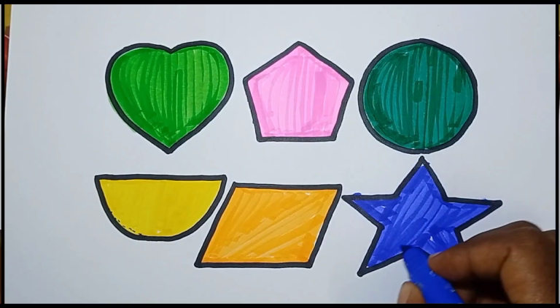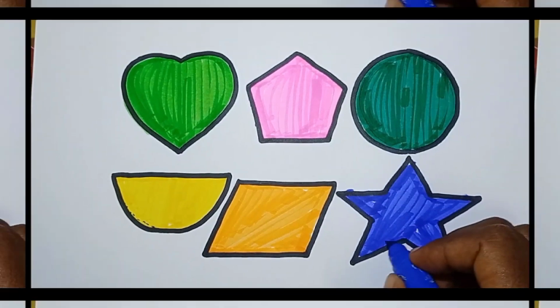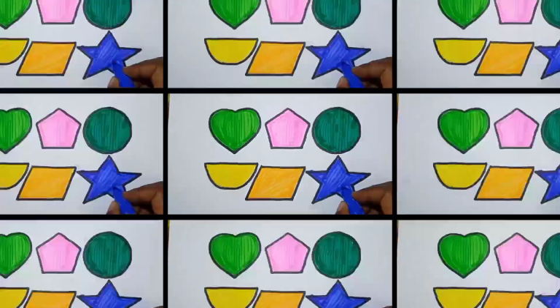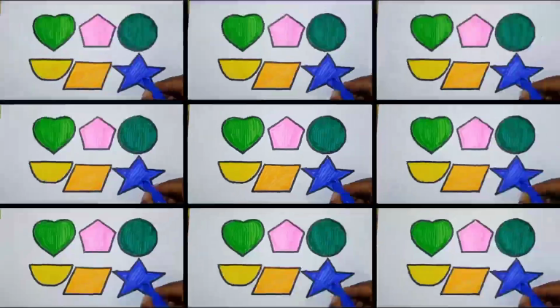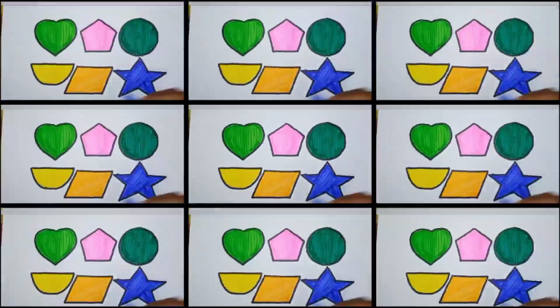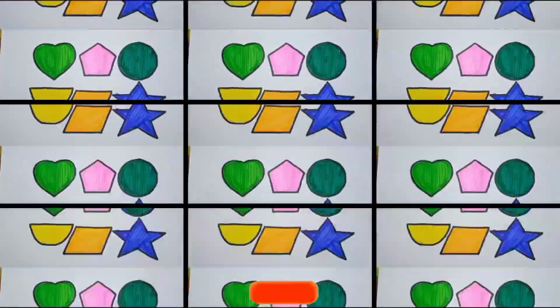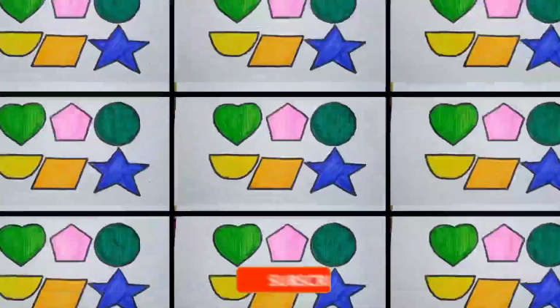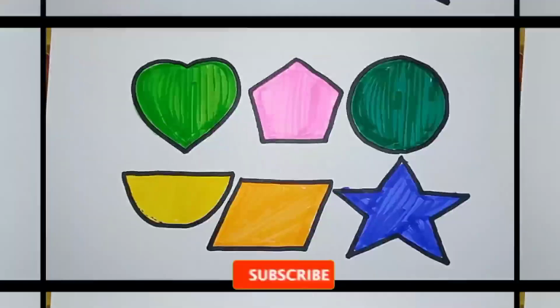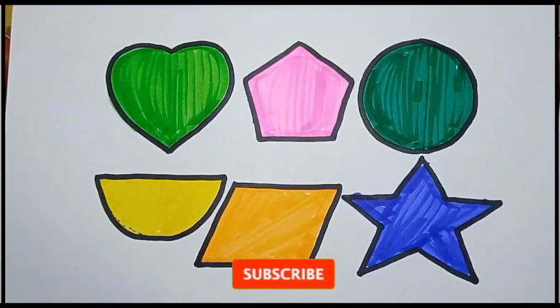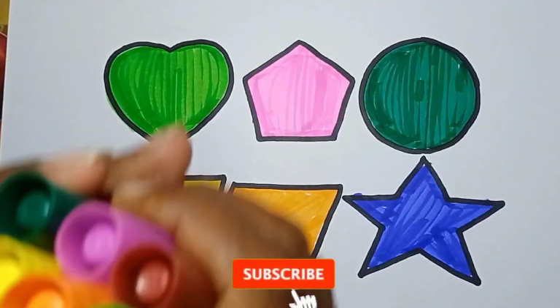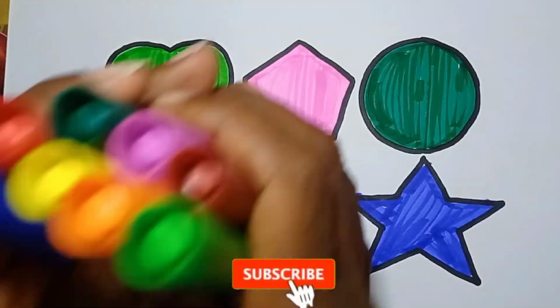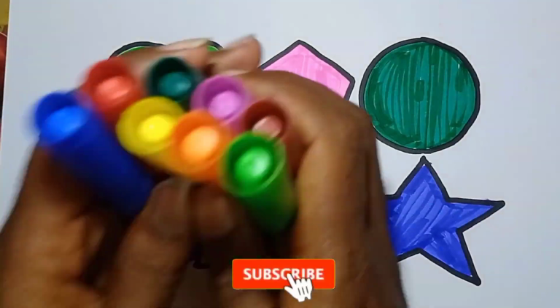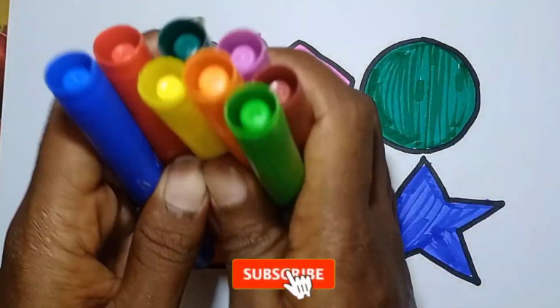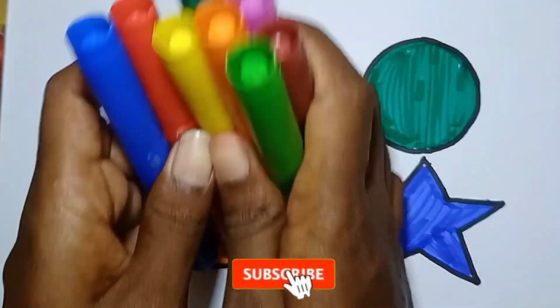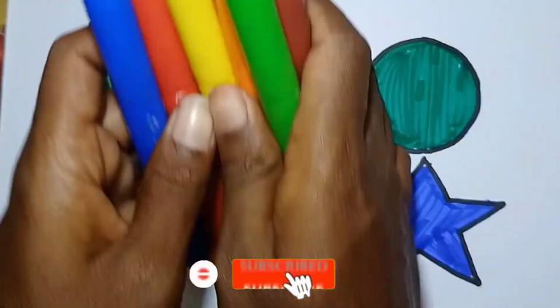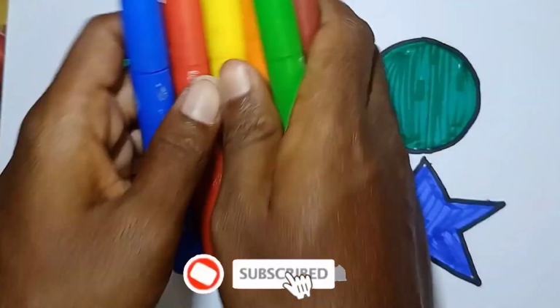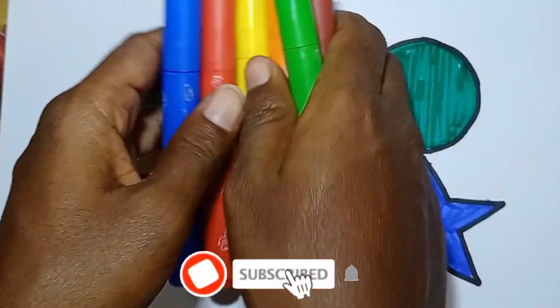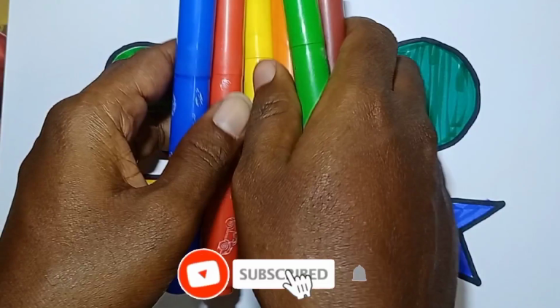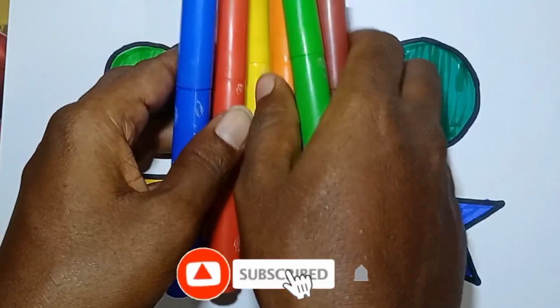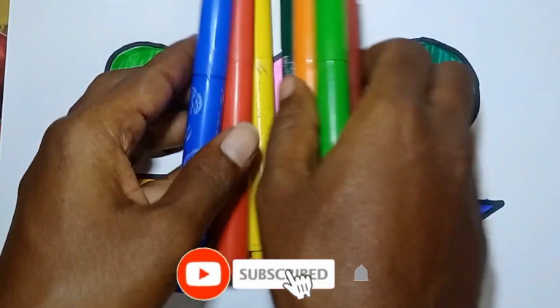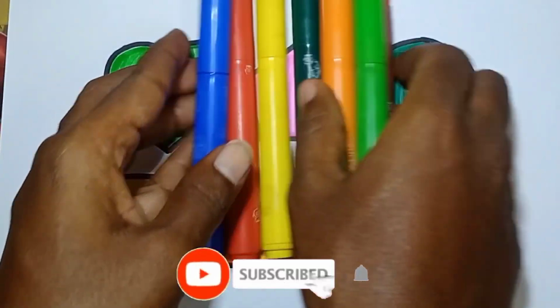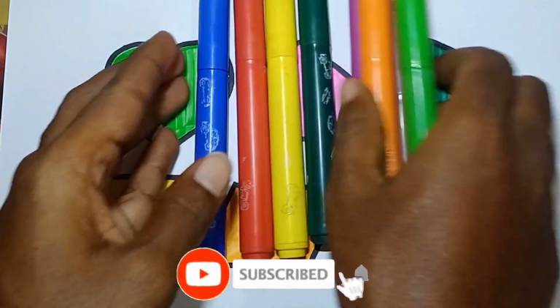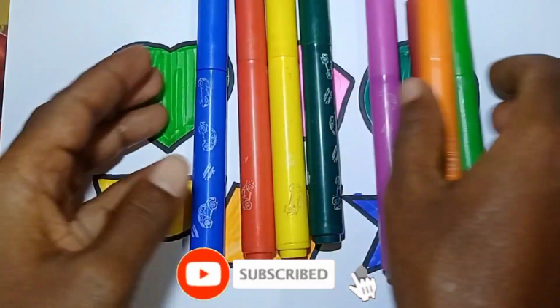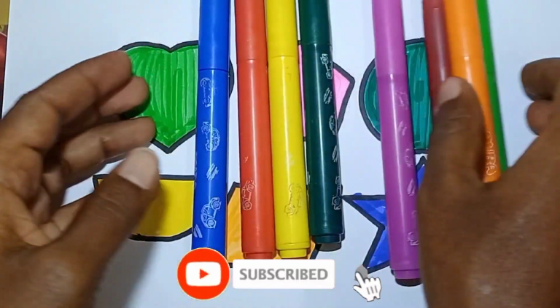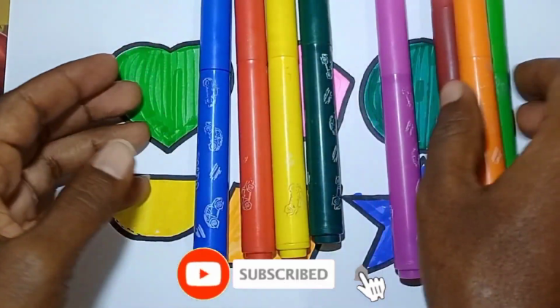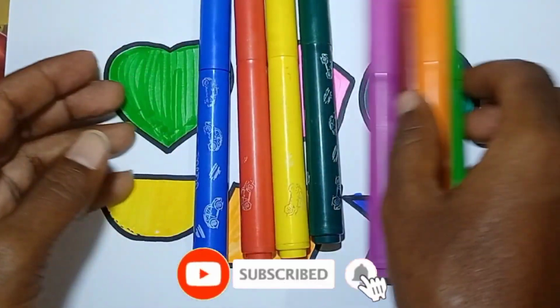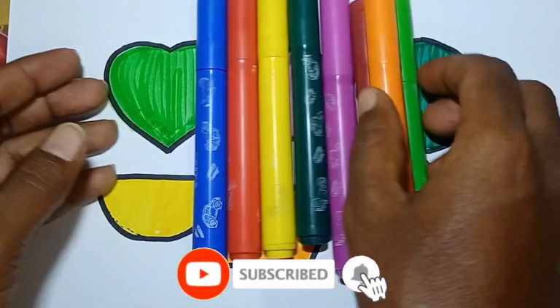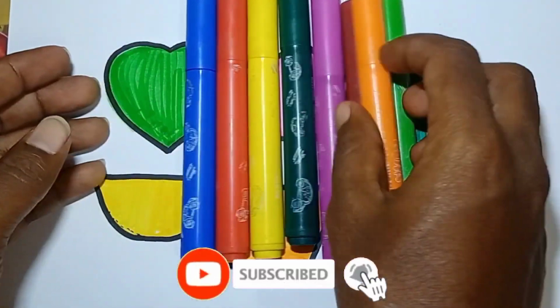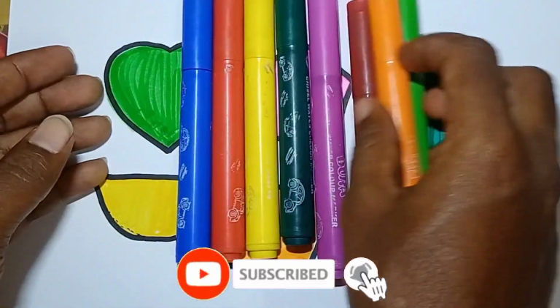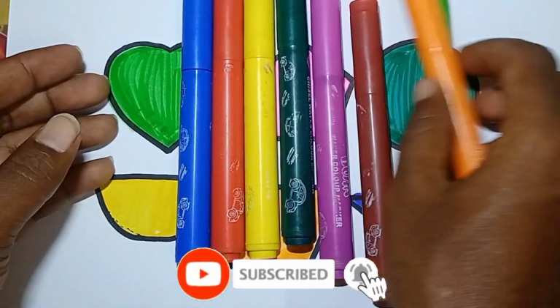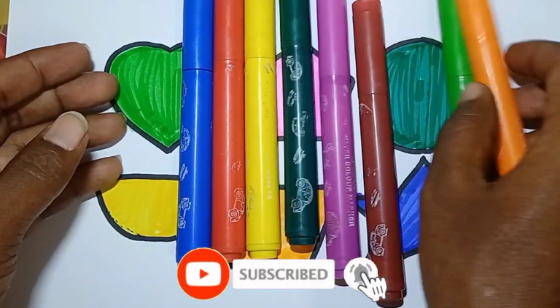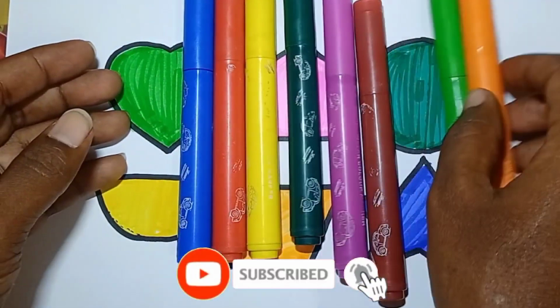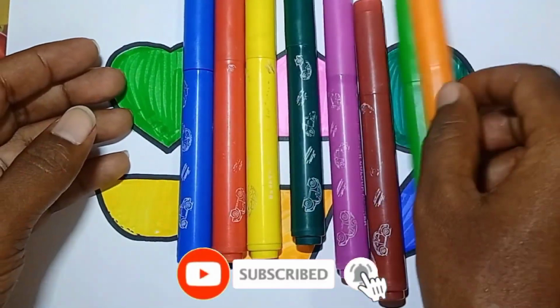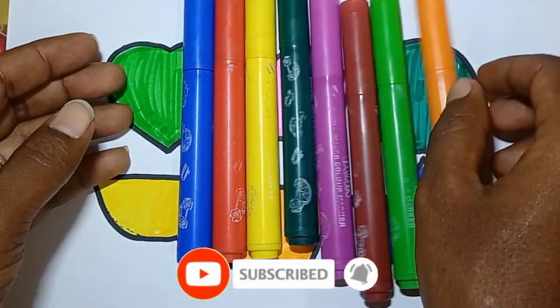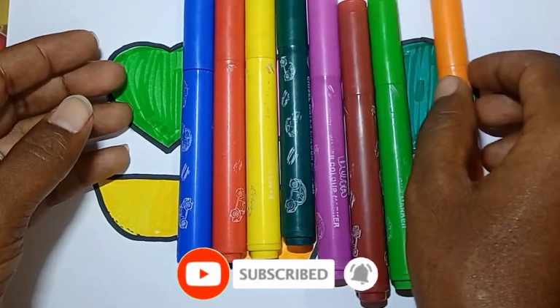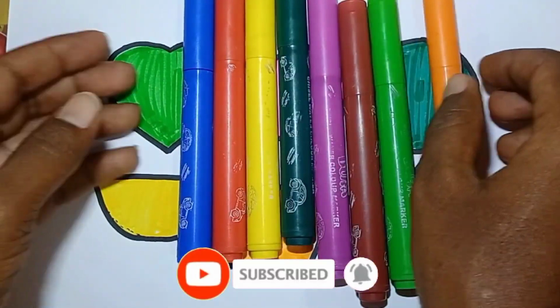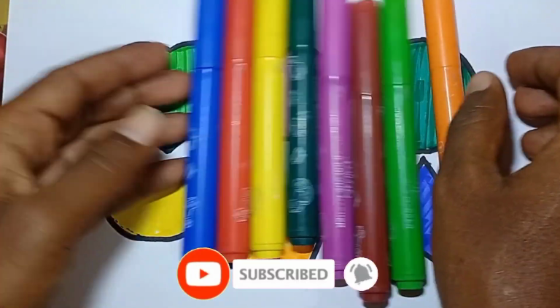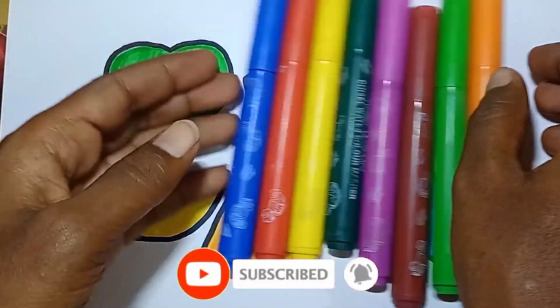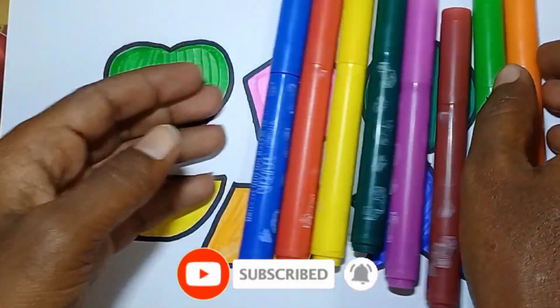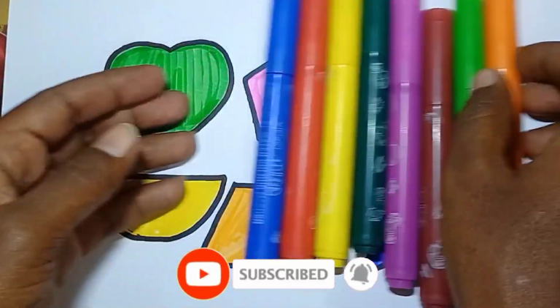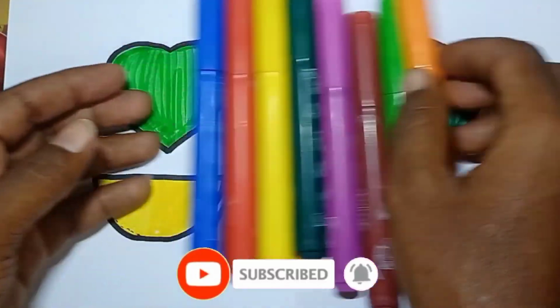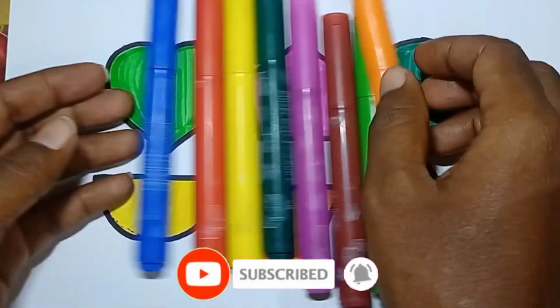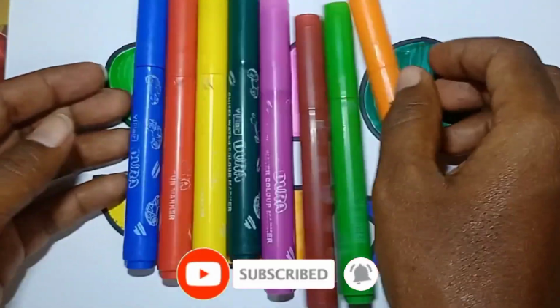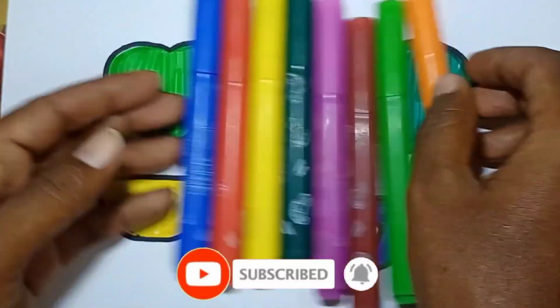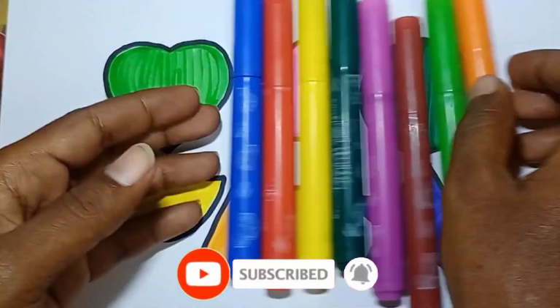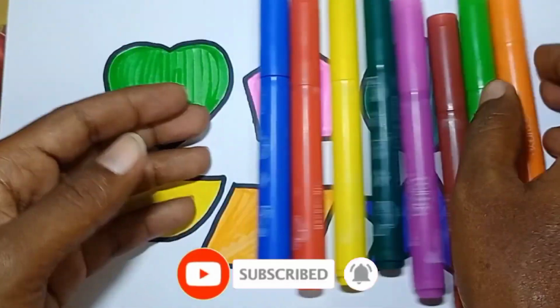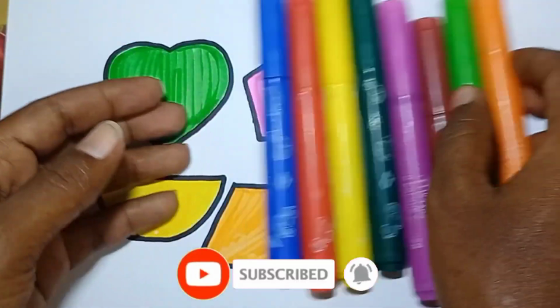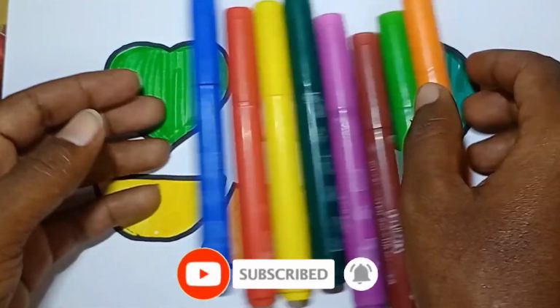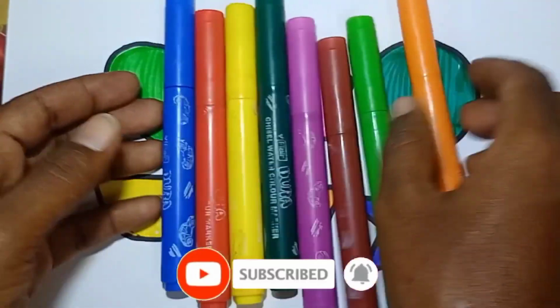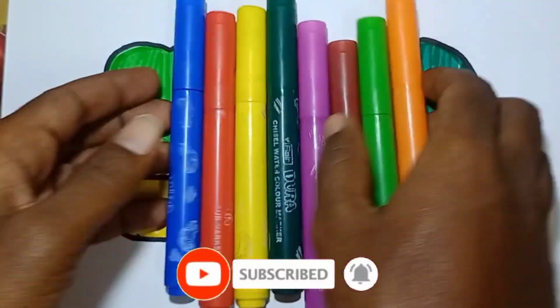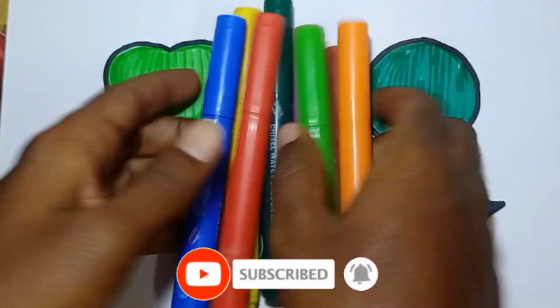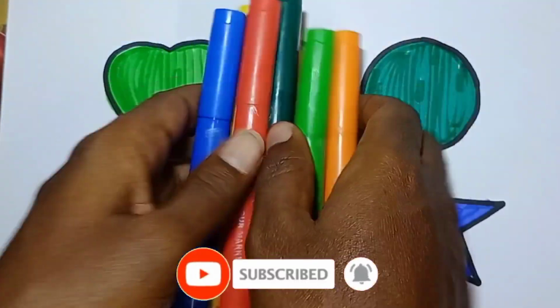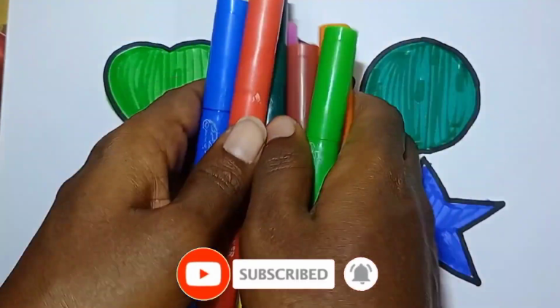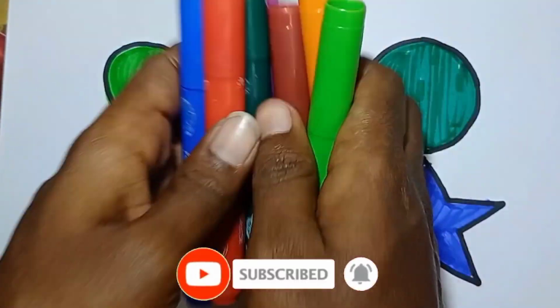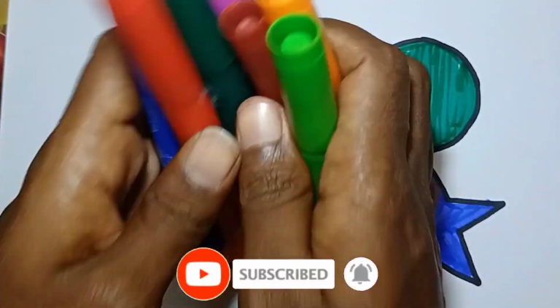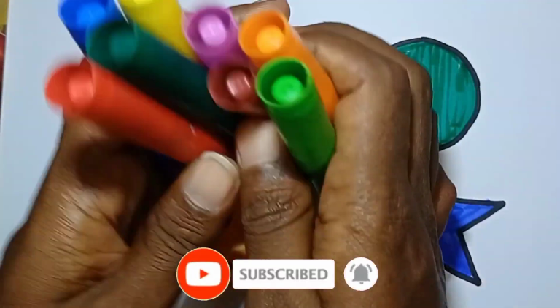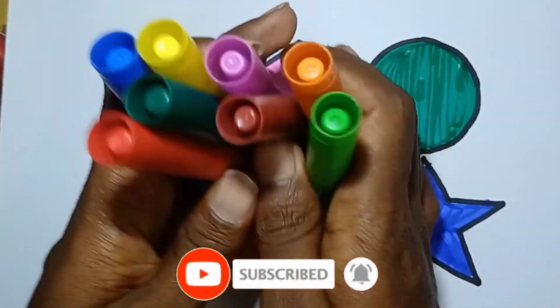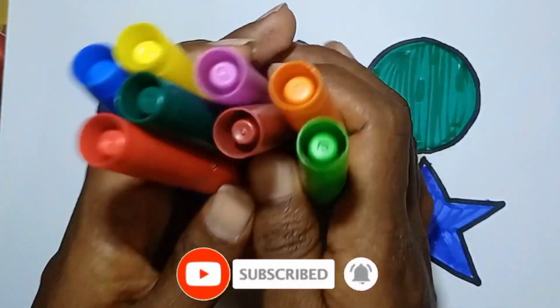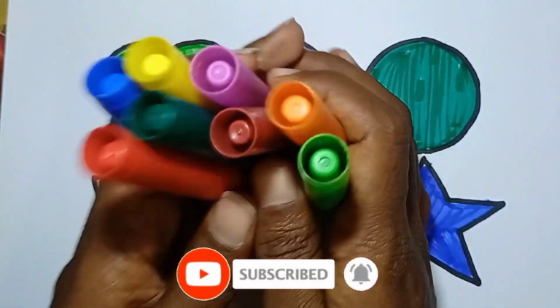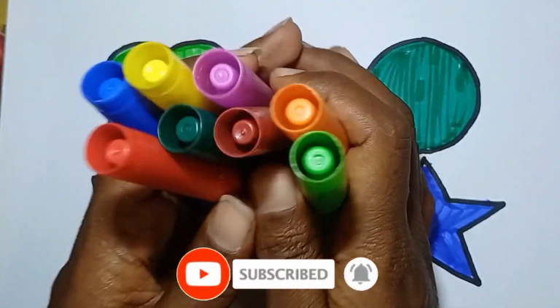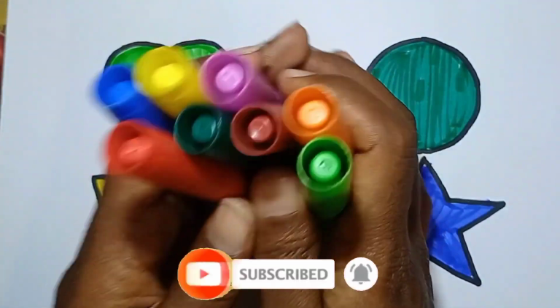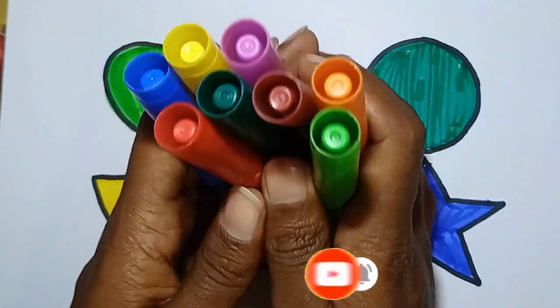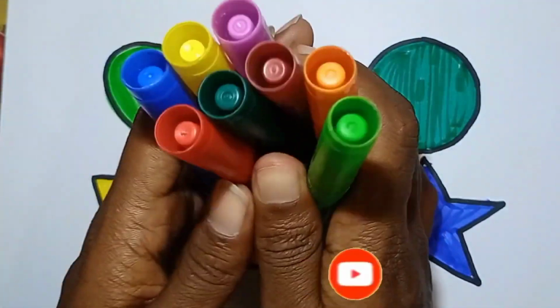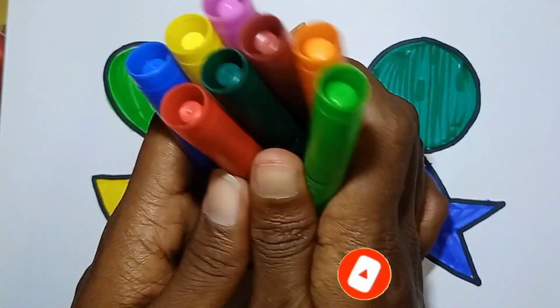Hello kids, subscribe, like, and share. Thank you for watching.